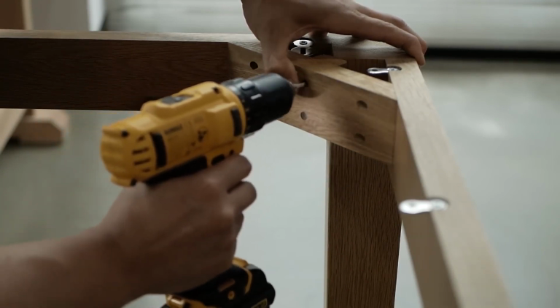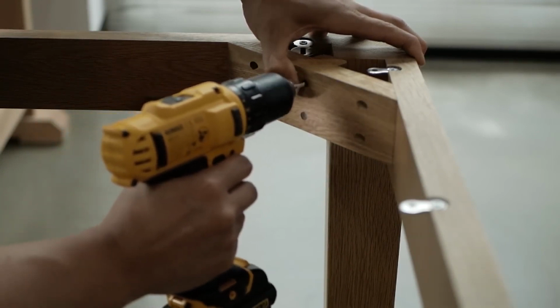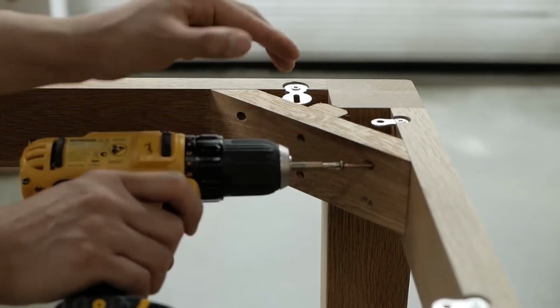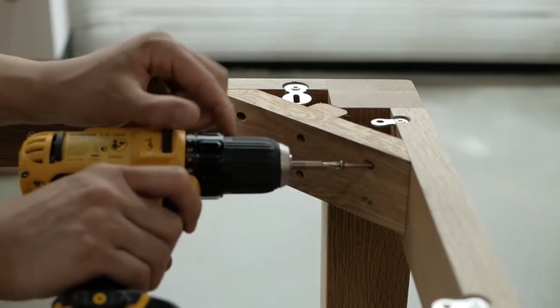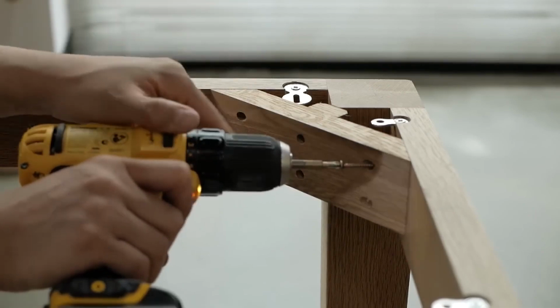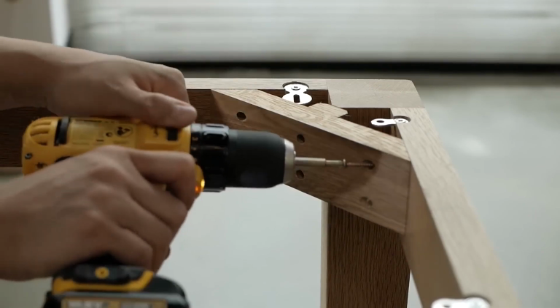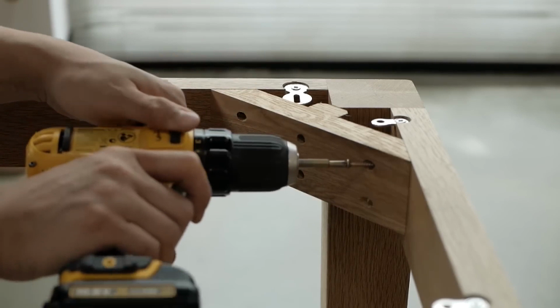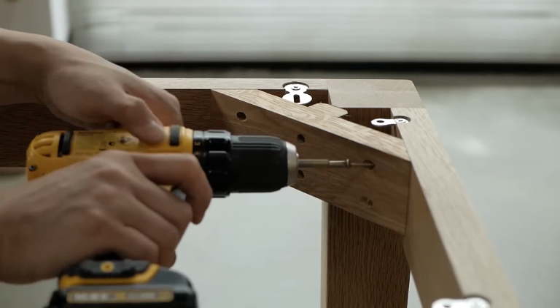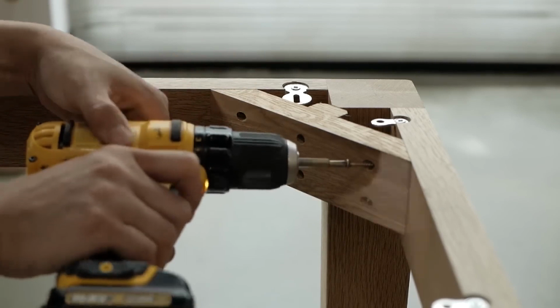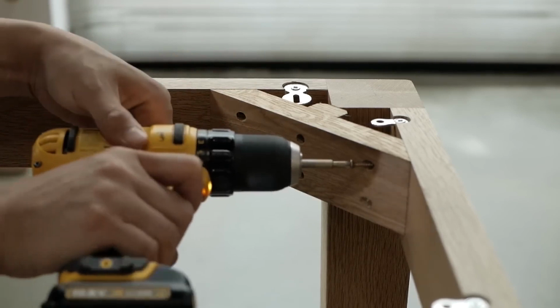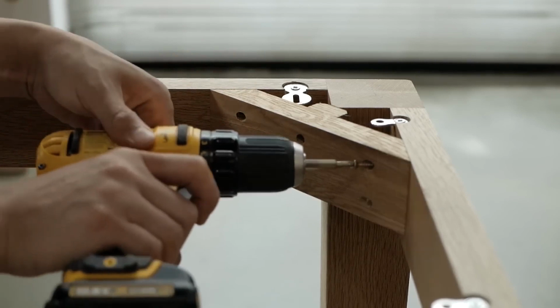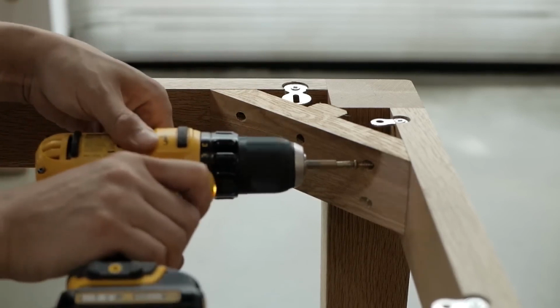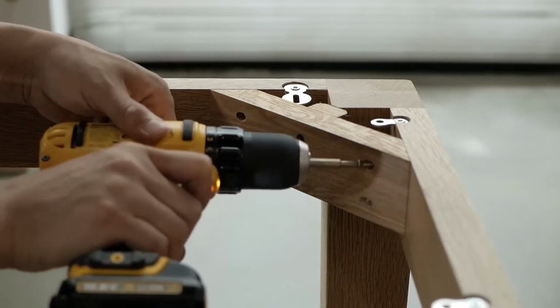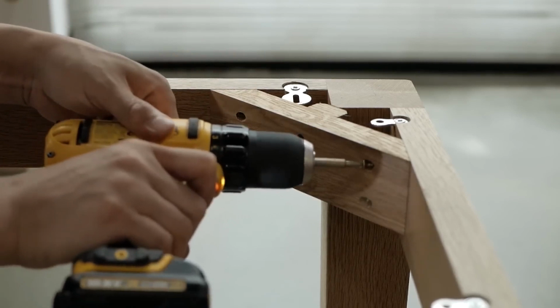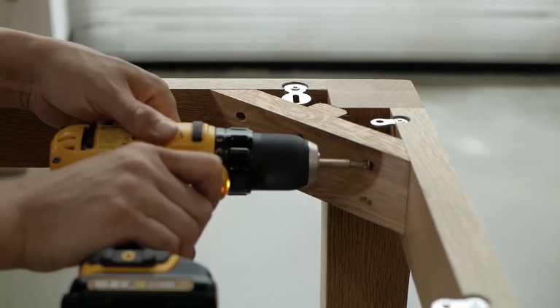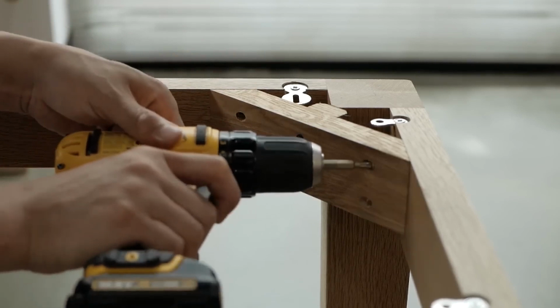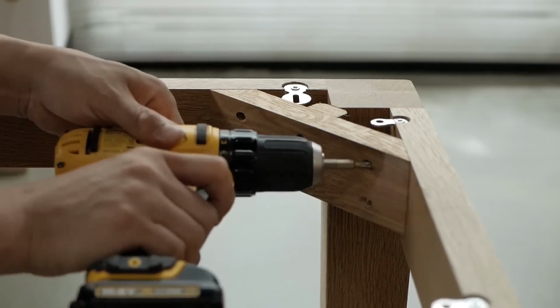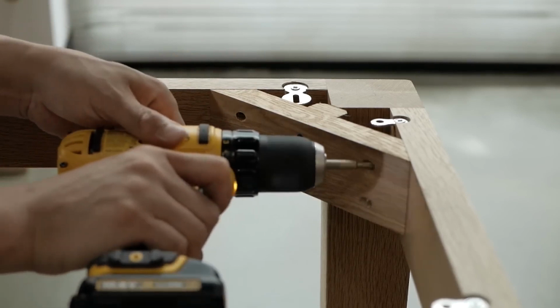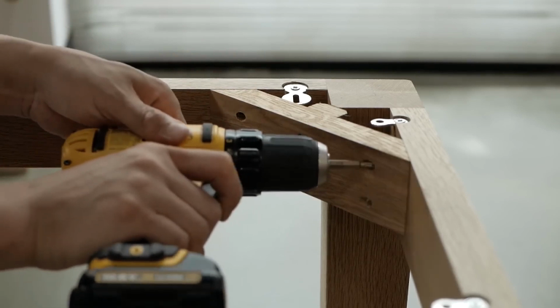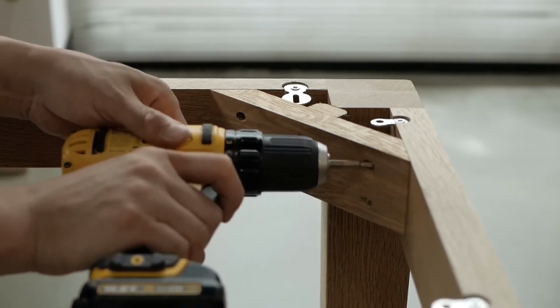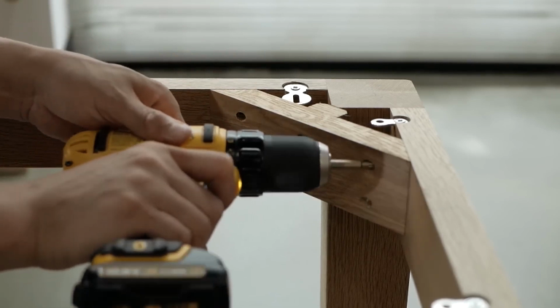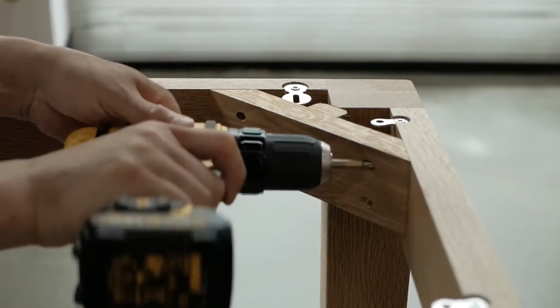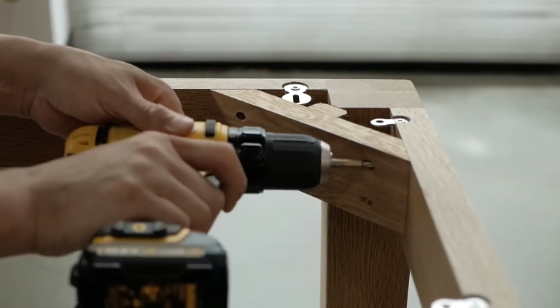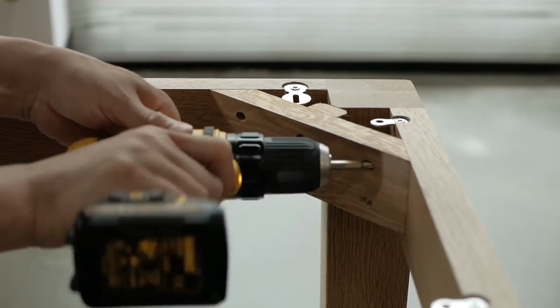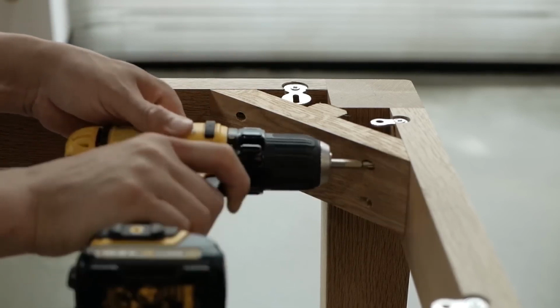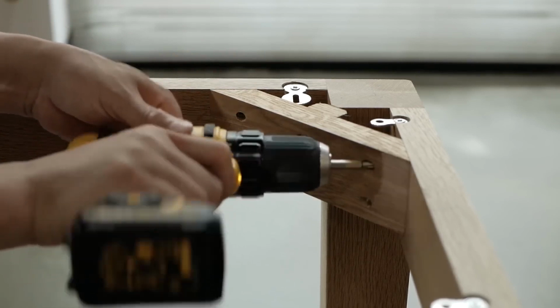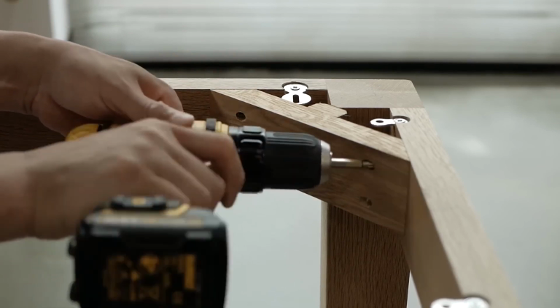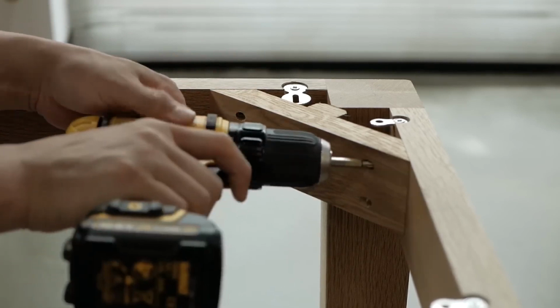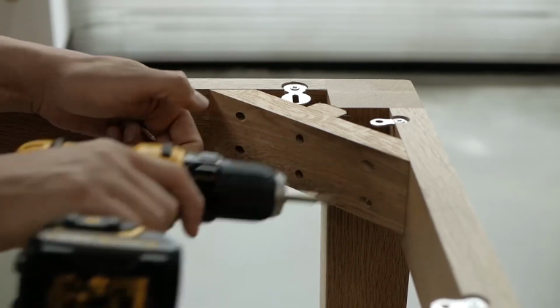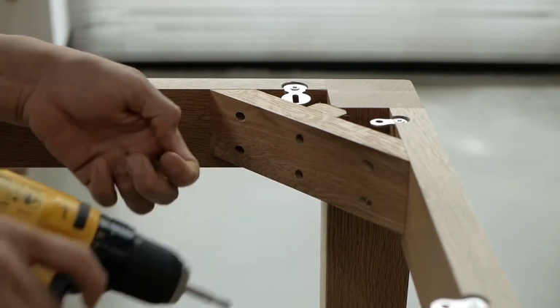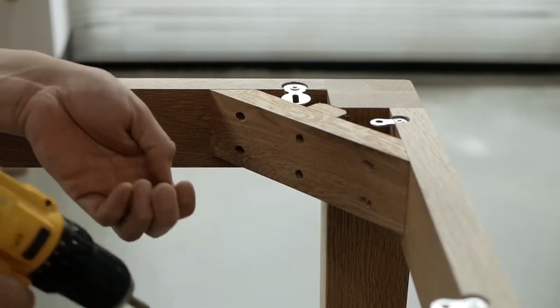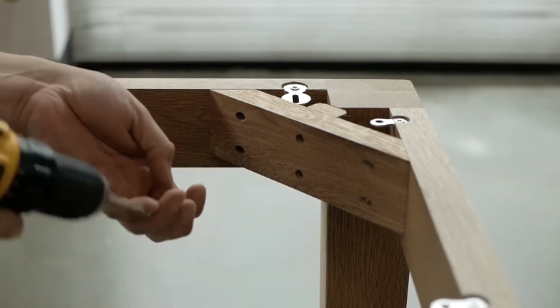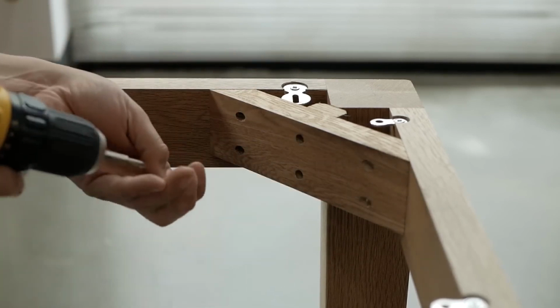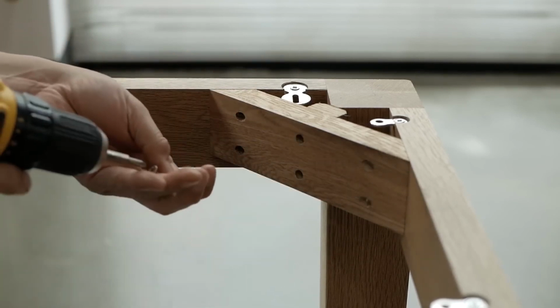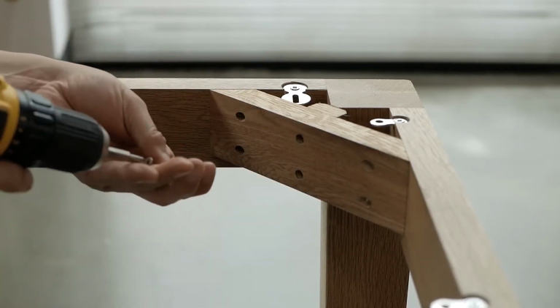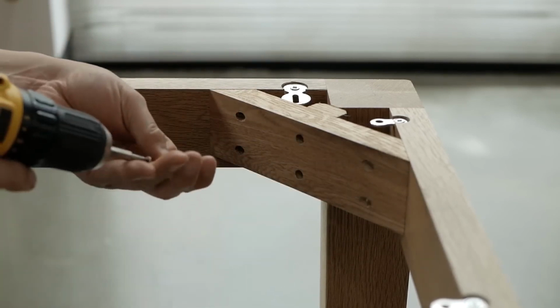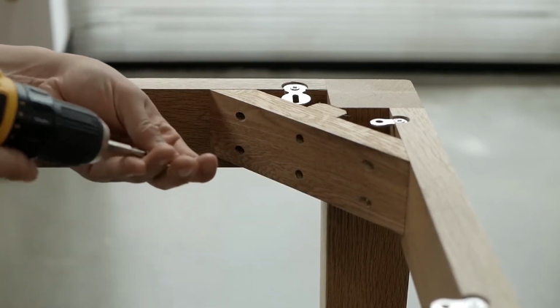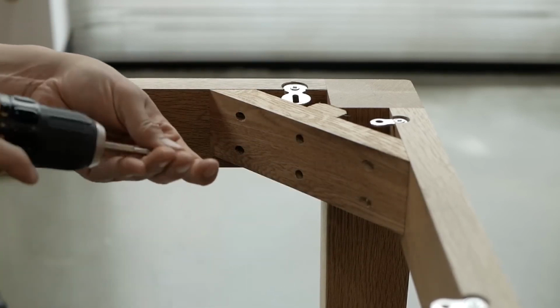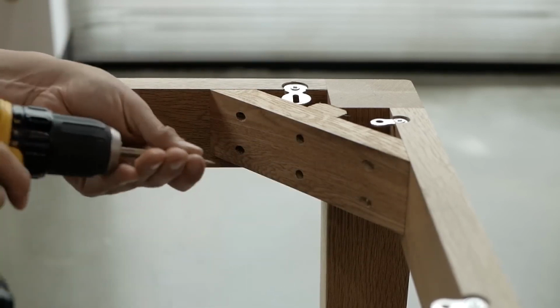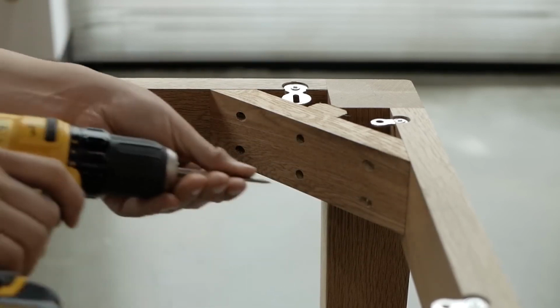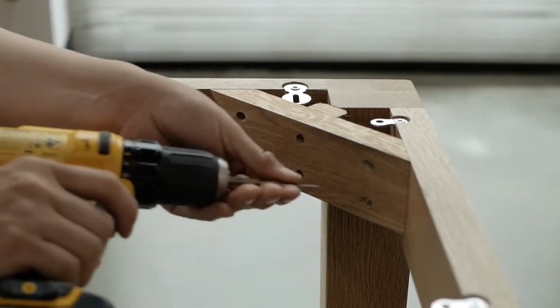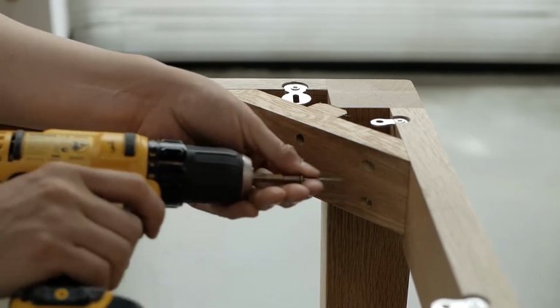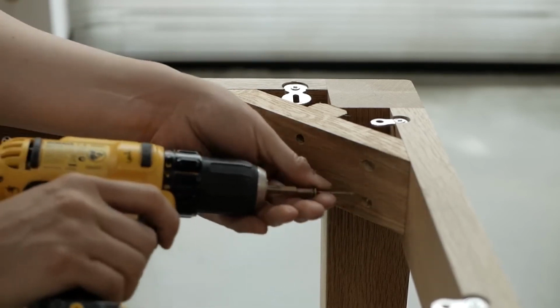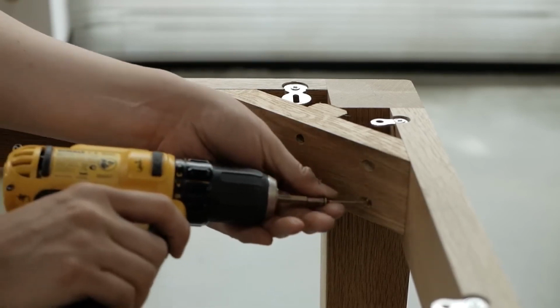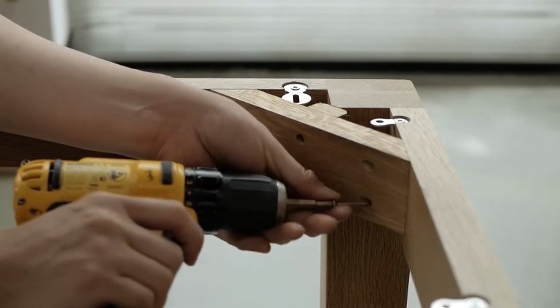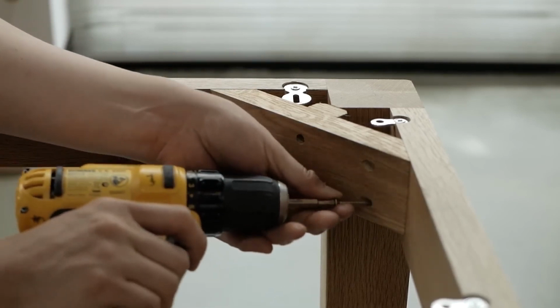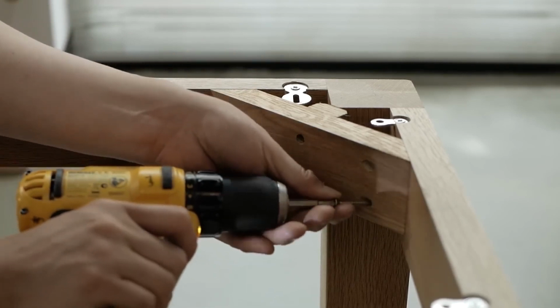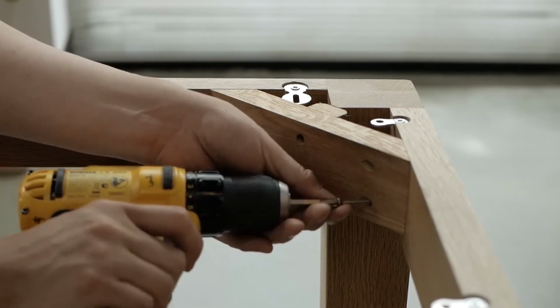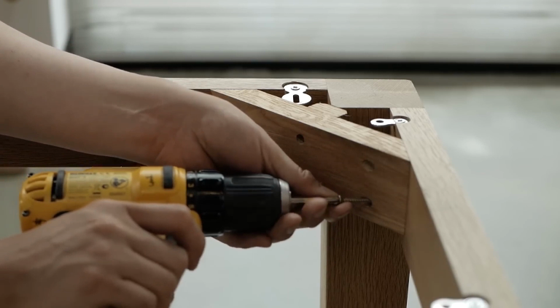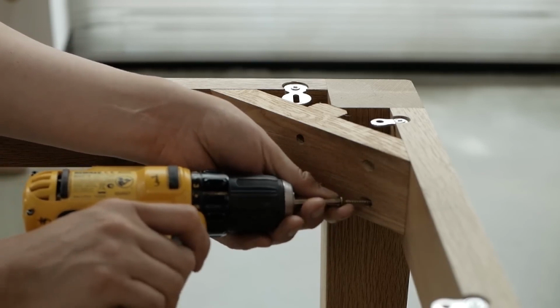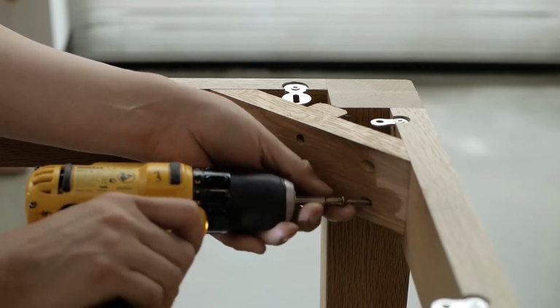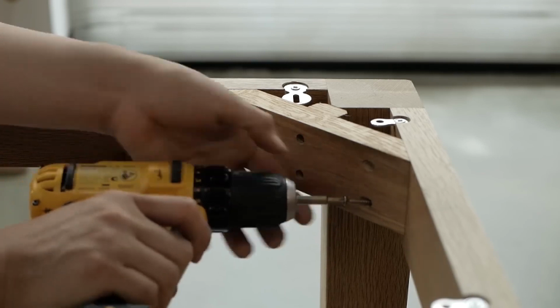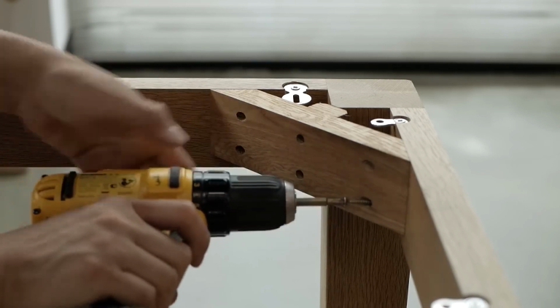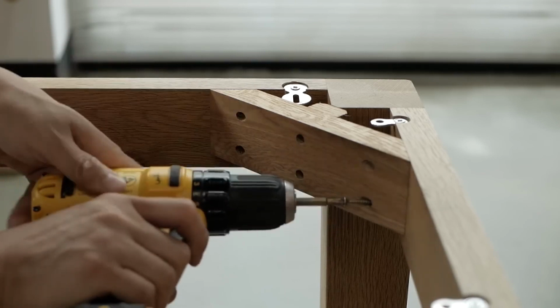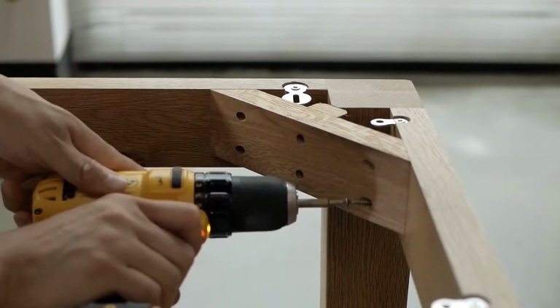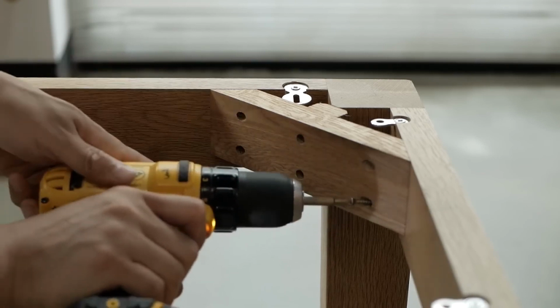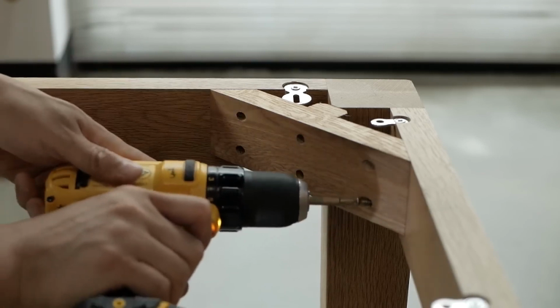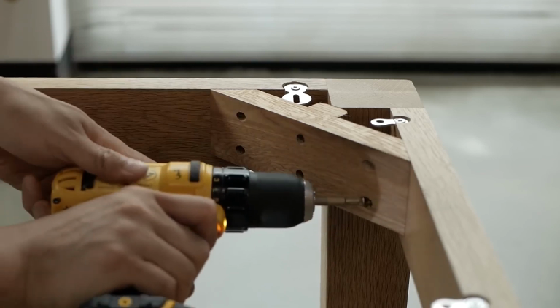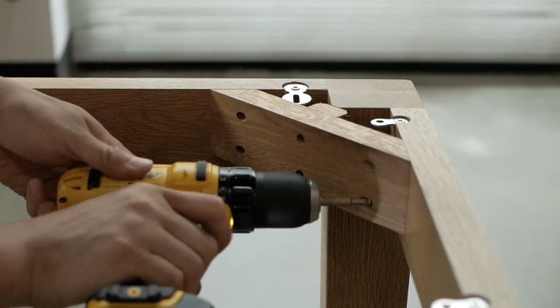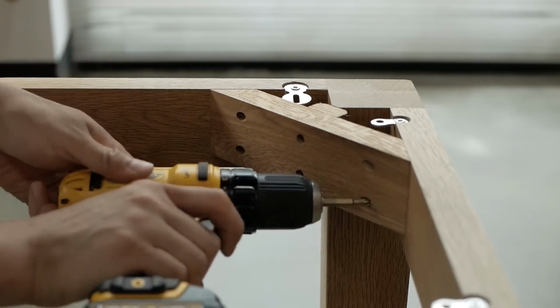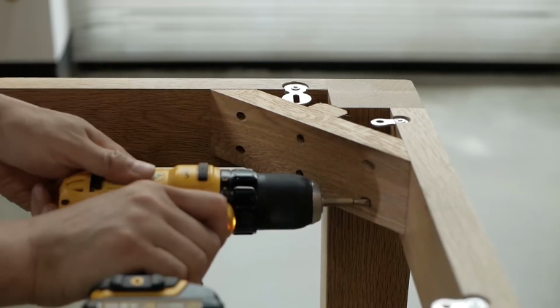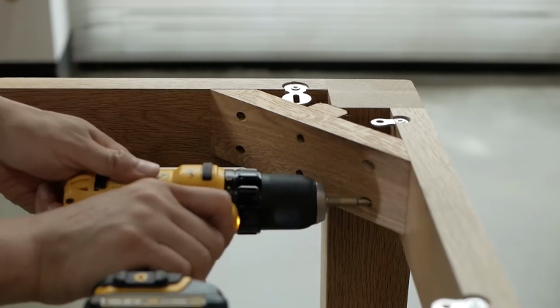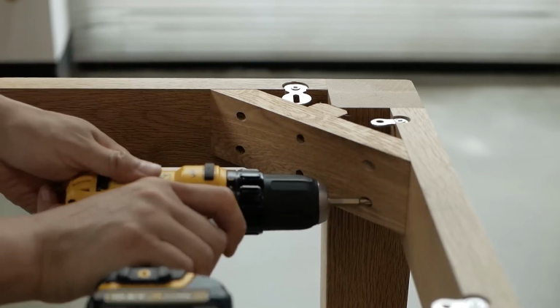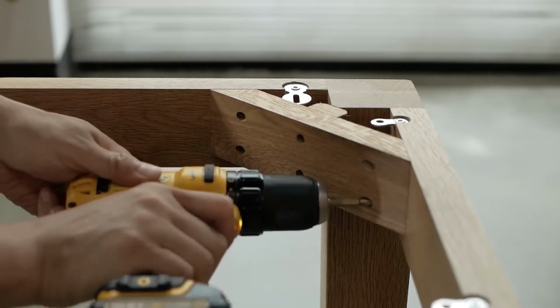The delicate process of inlay requires precision and patience, as each piece is carefully placed to create a harmonious composition.